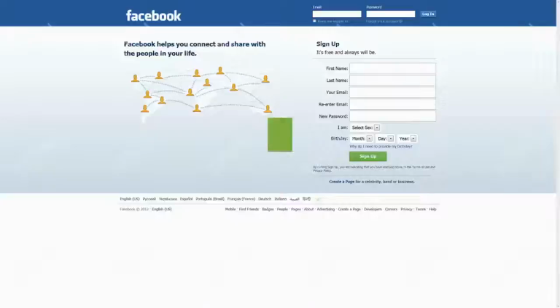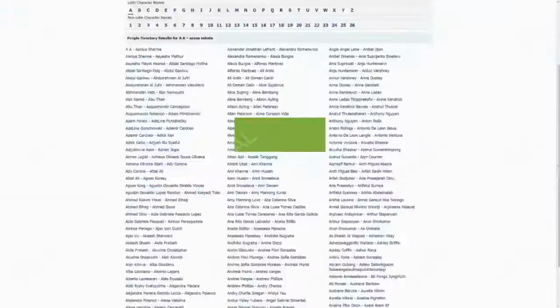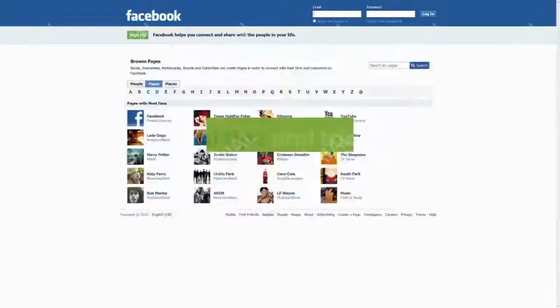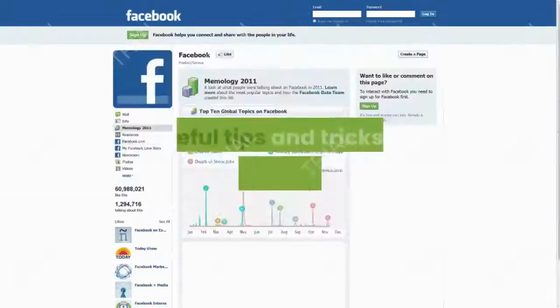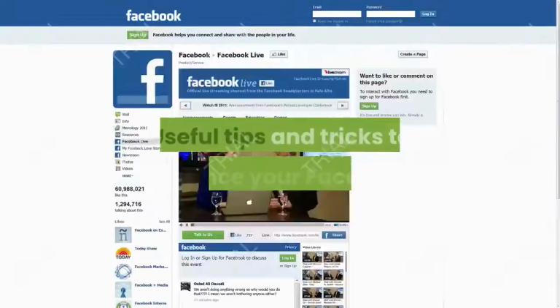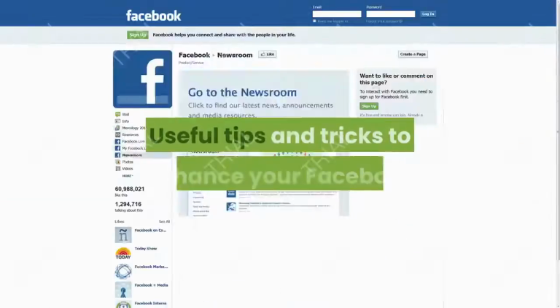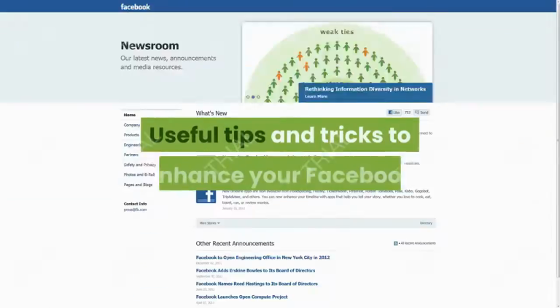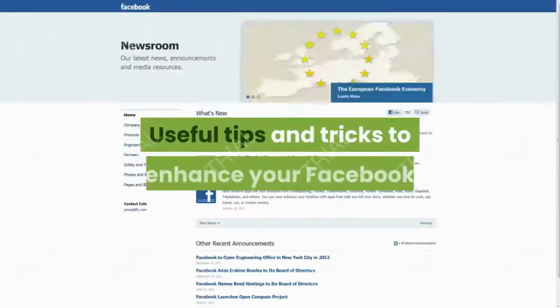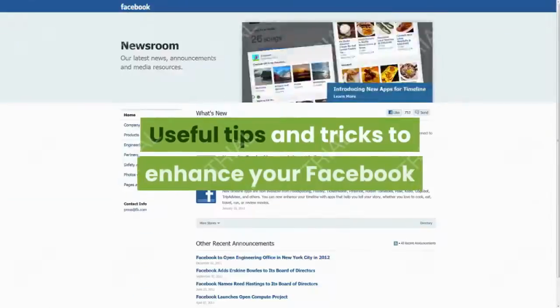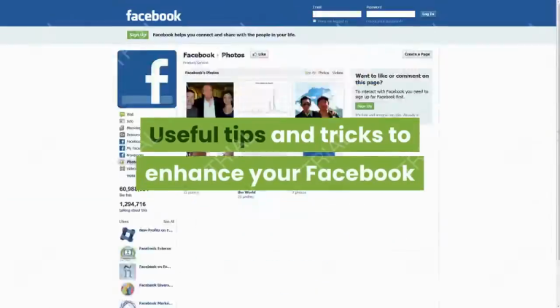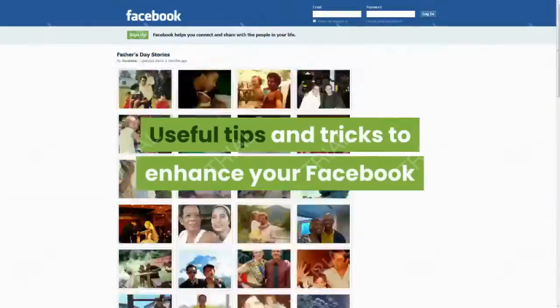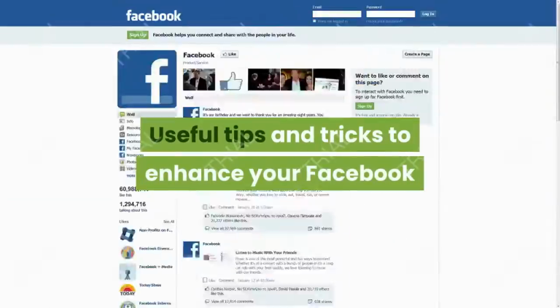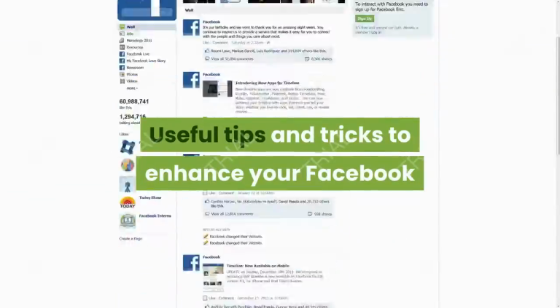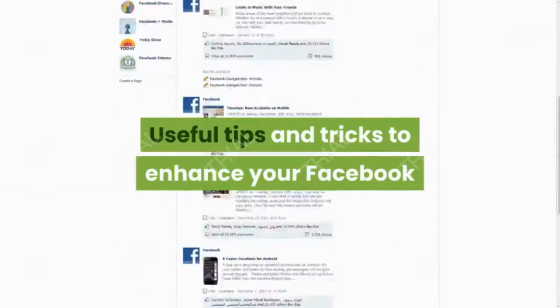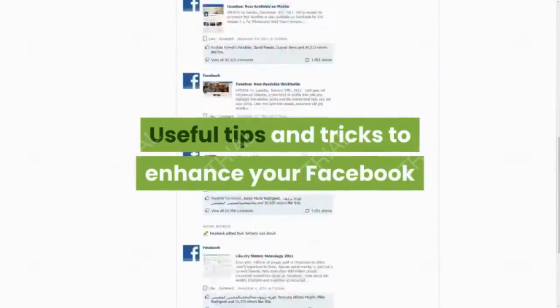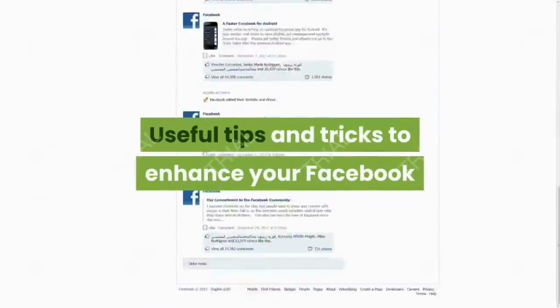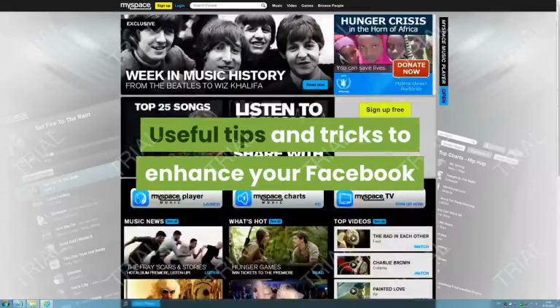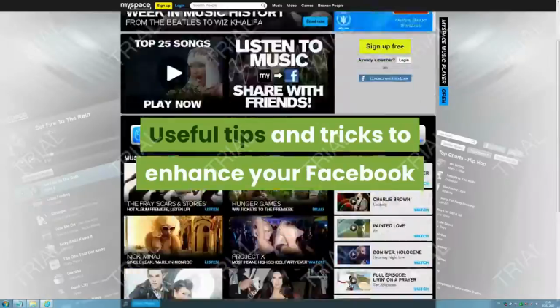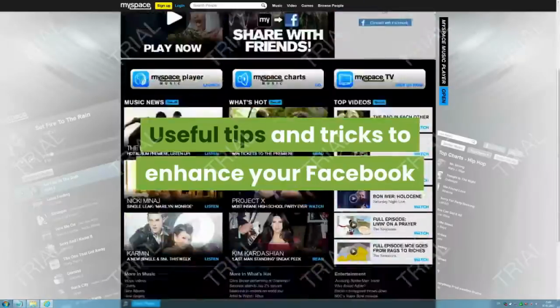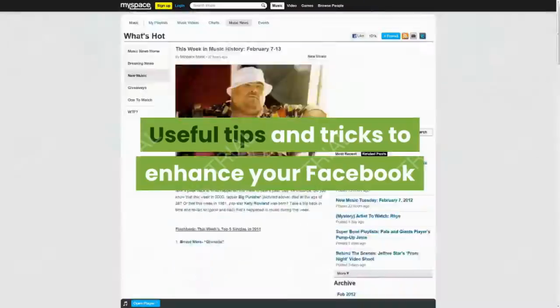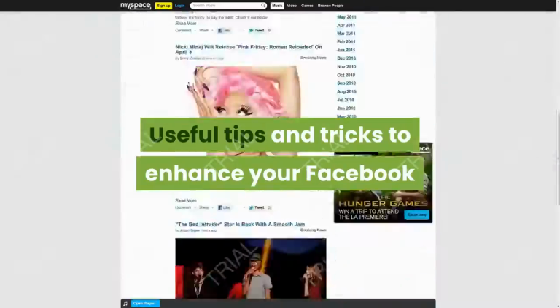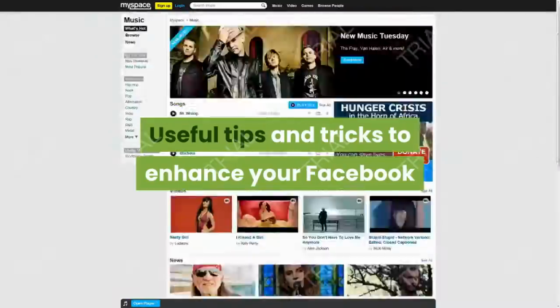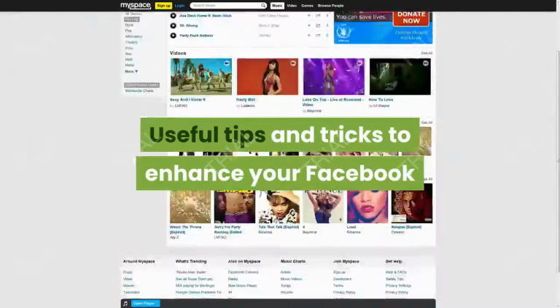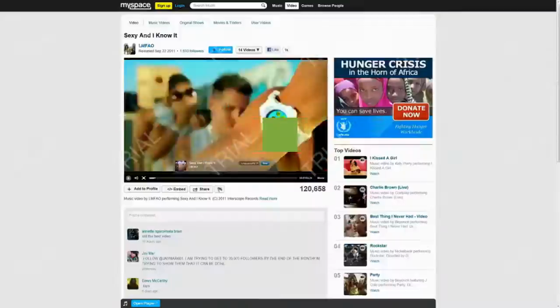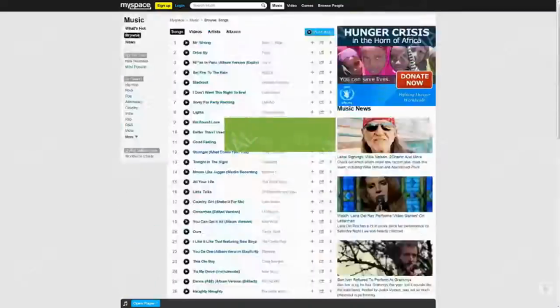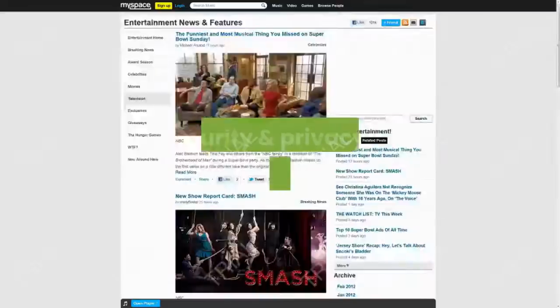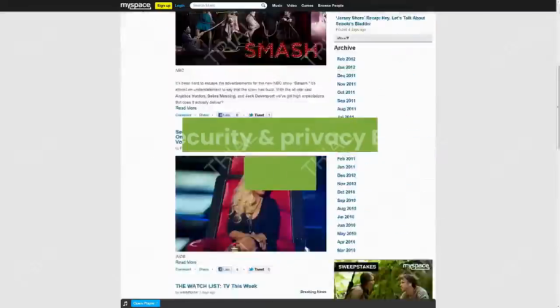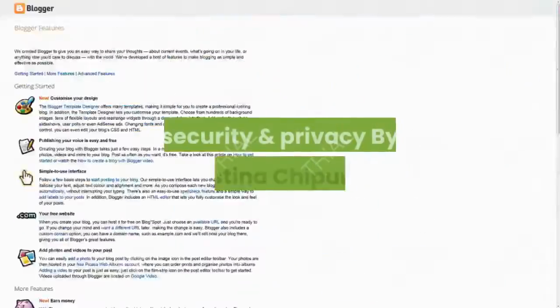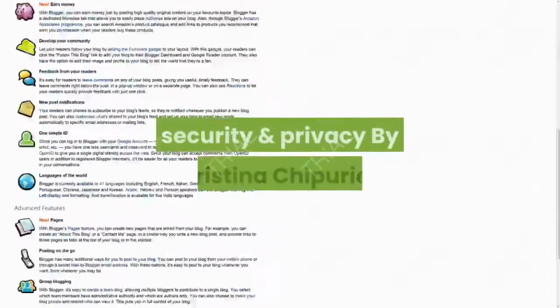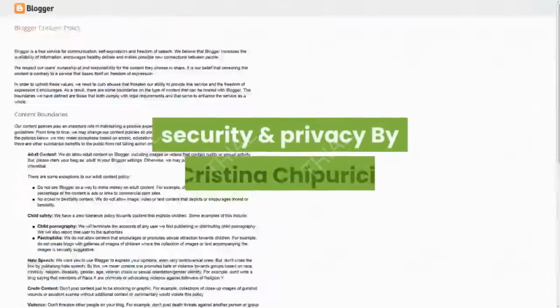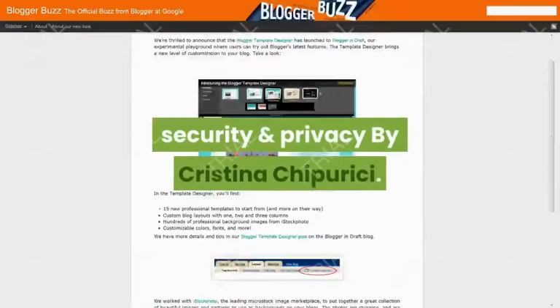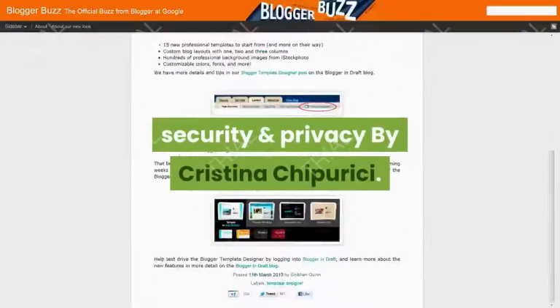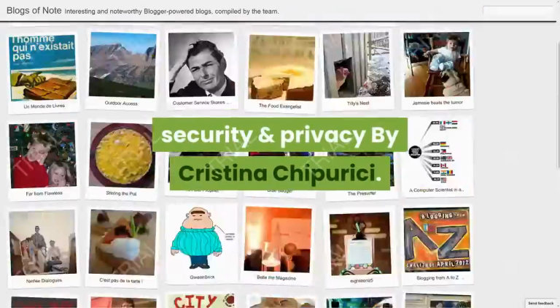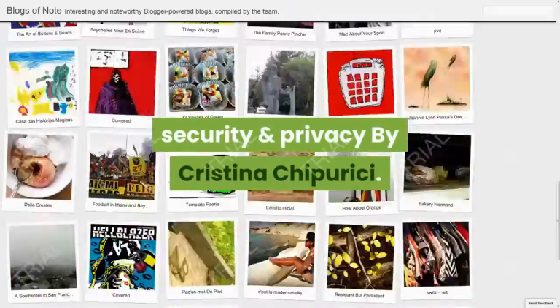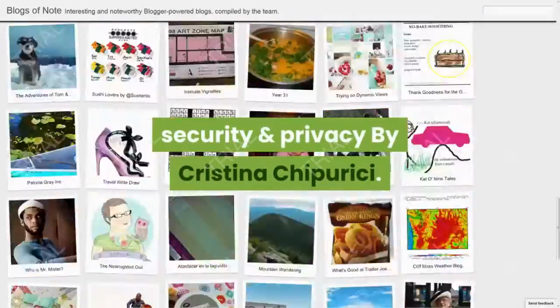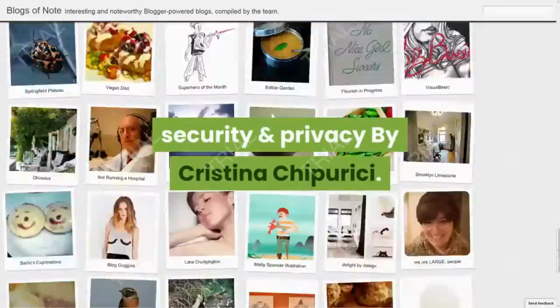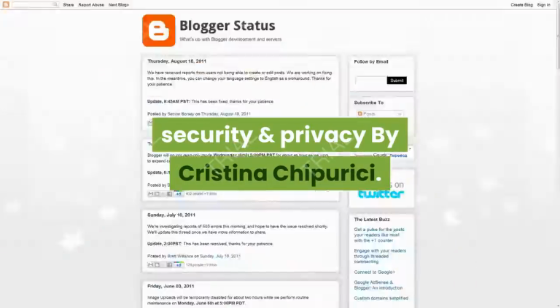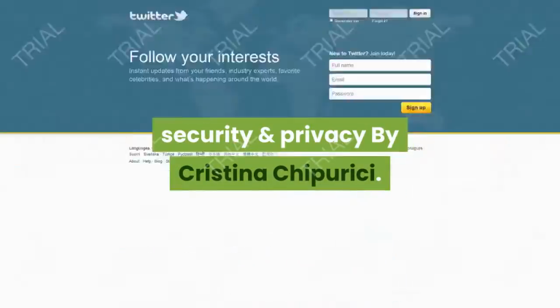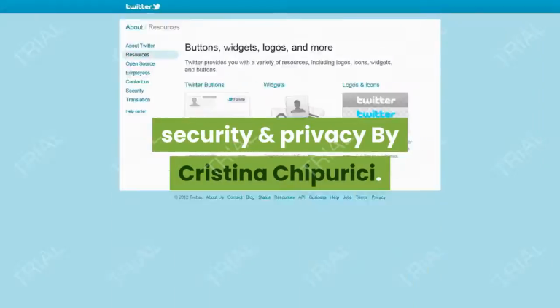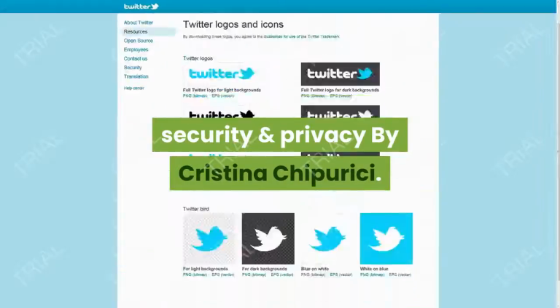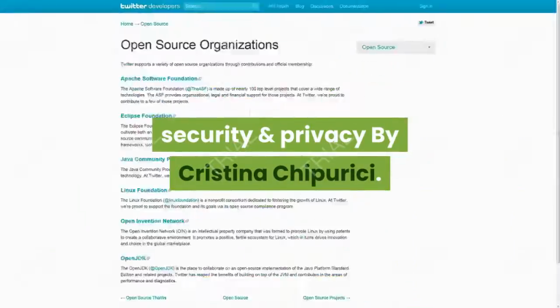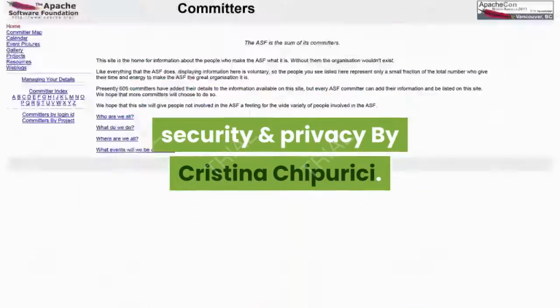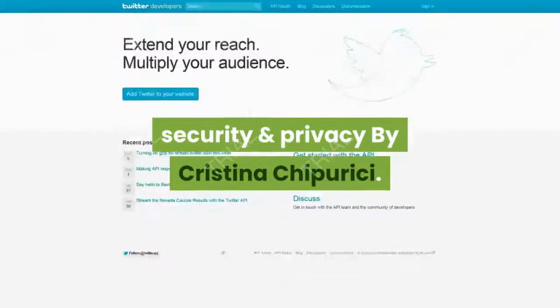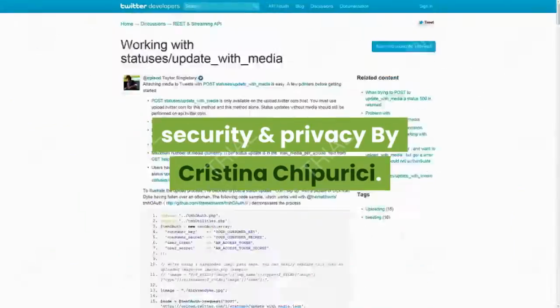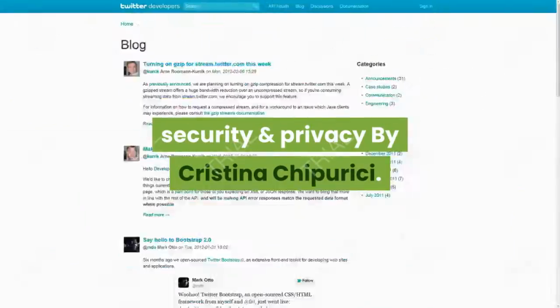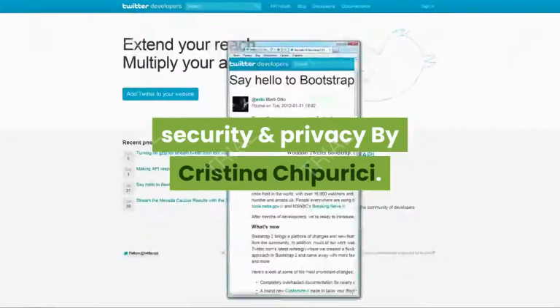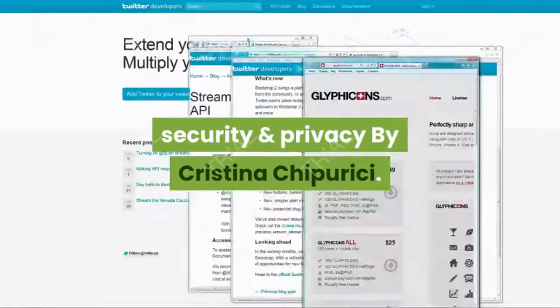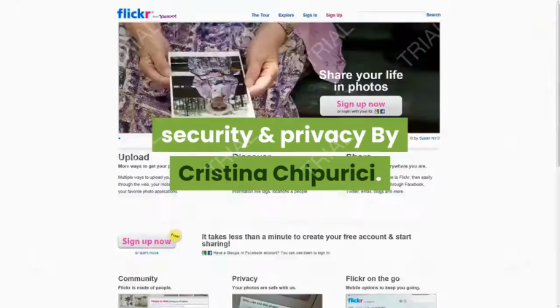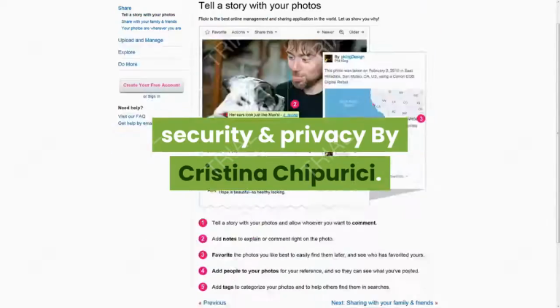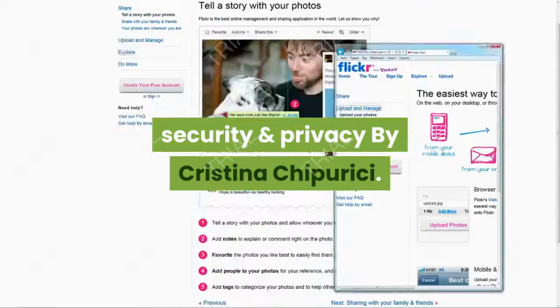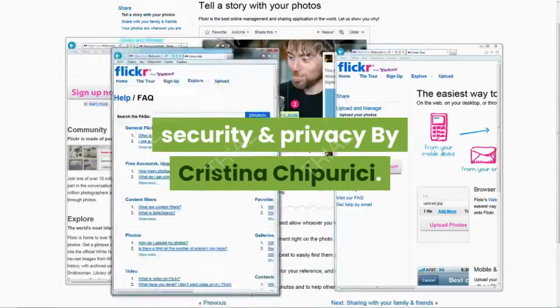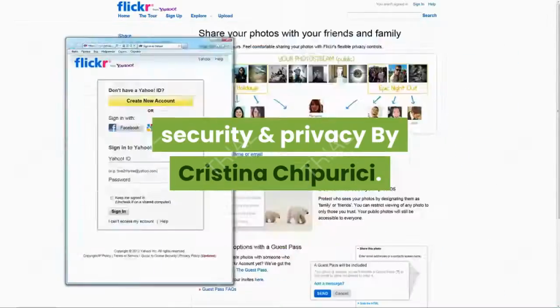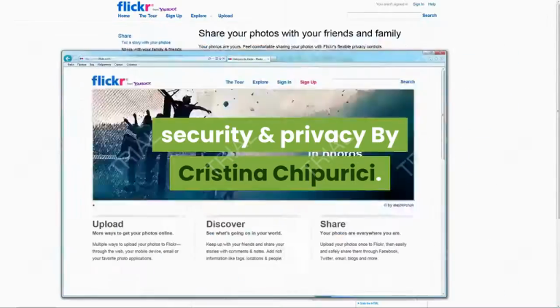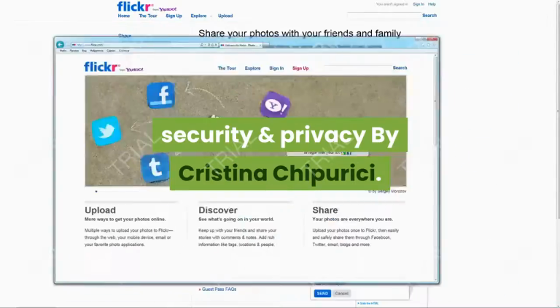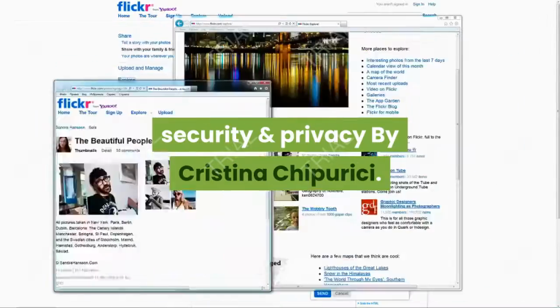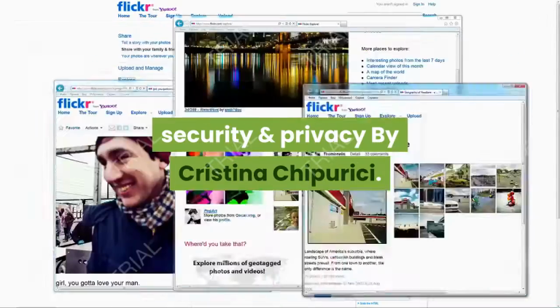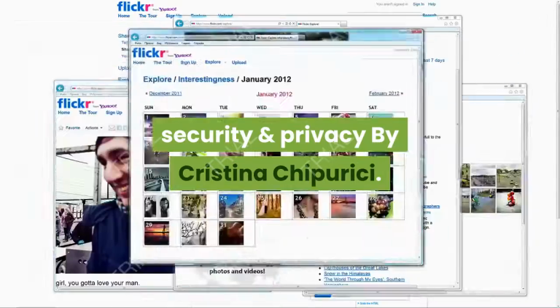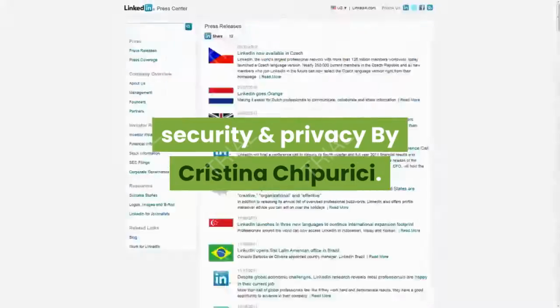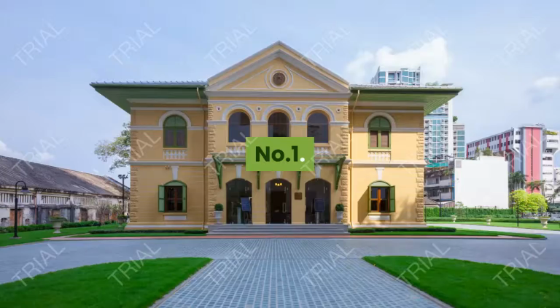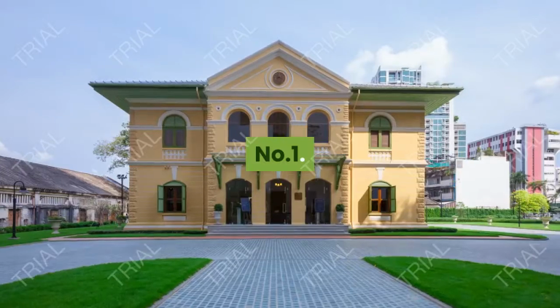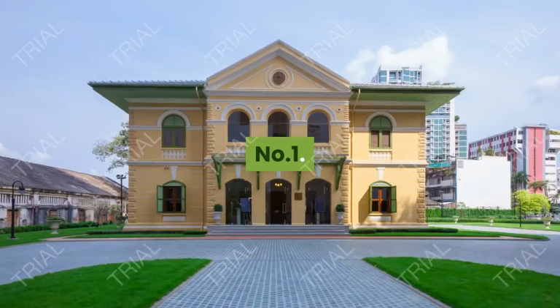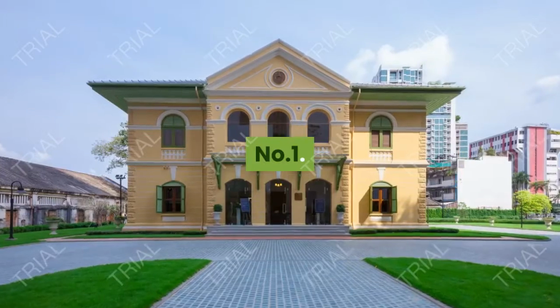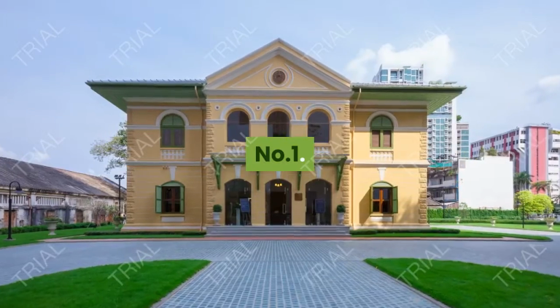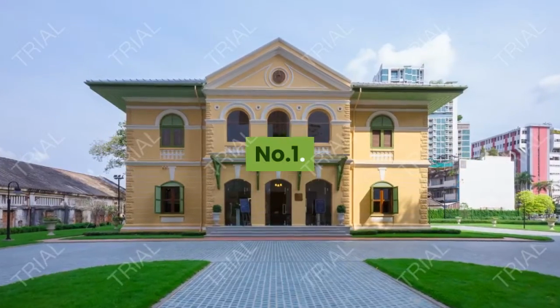Useful tips and tricks to enhance your Facebook security and privacy.